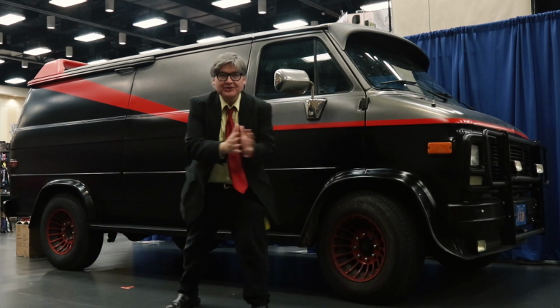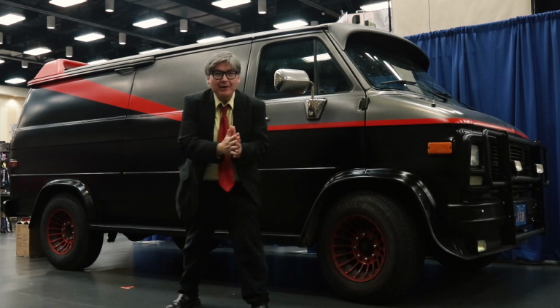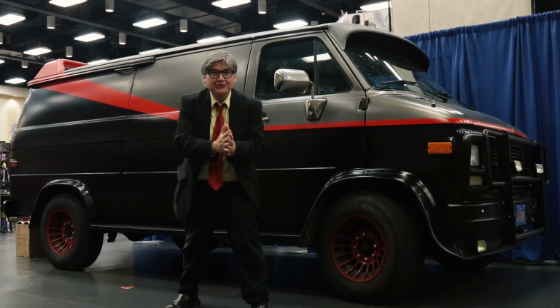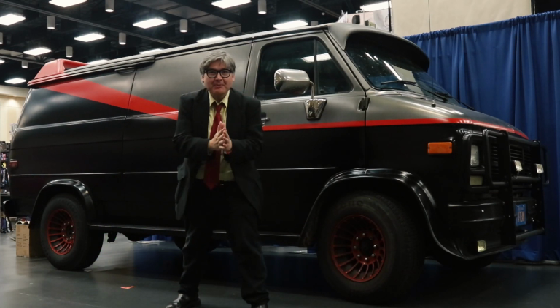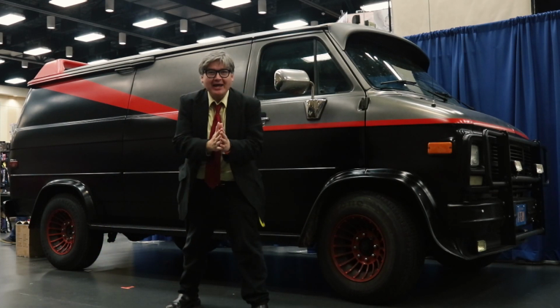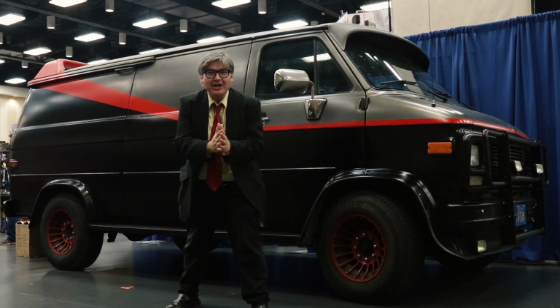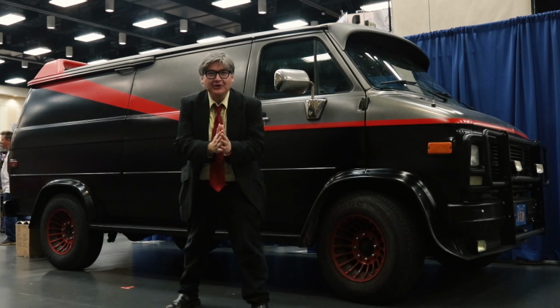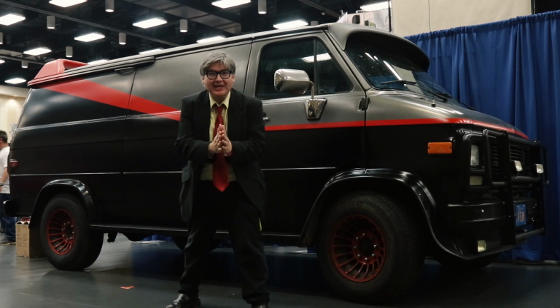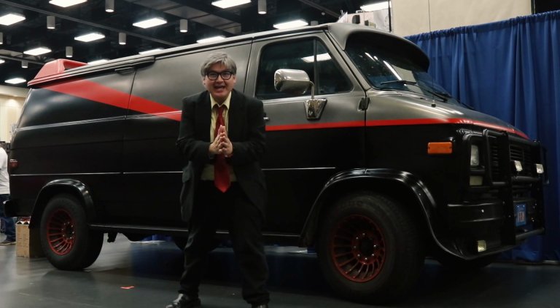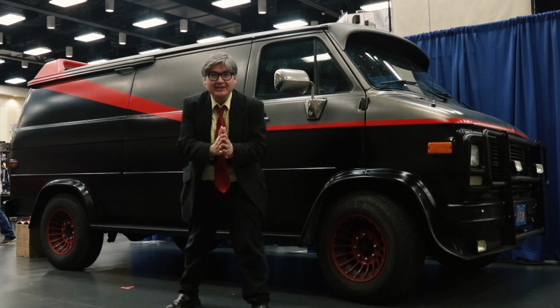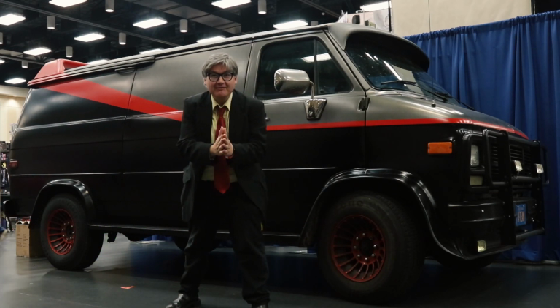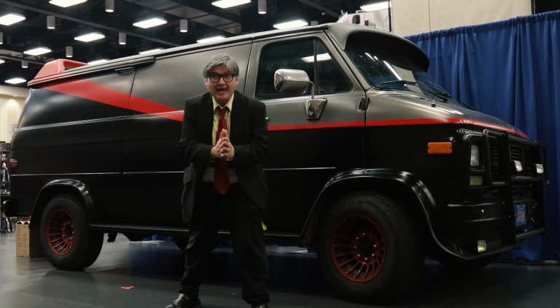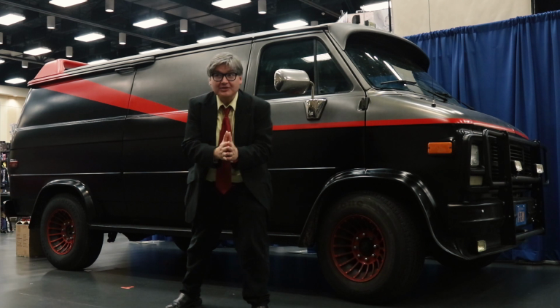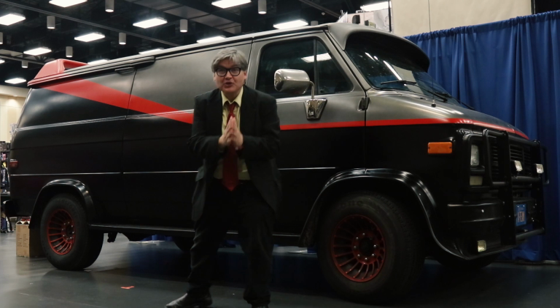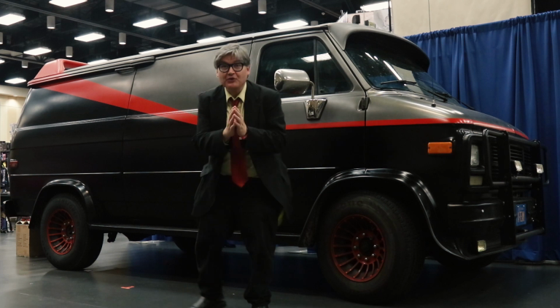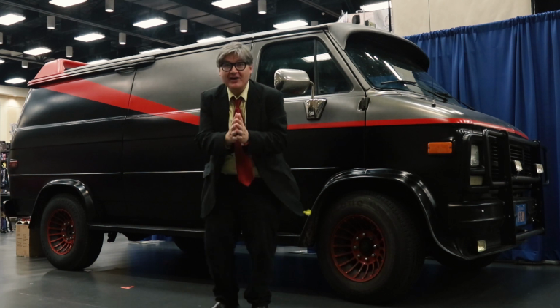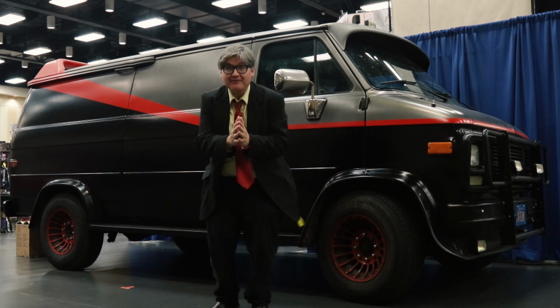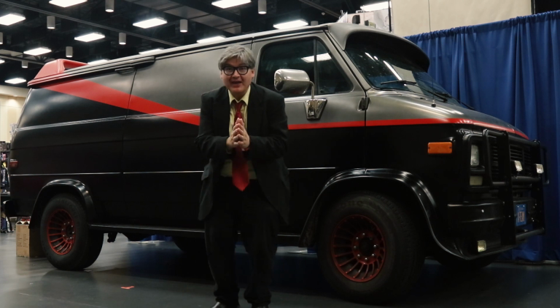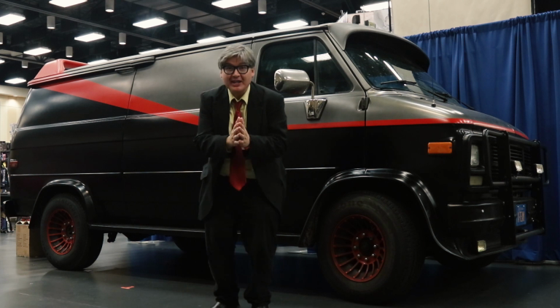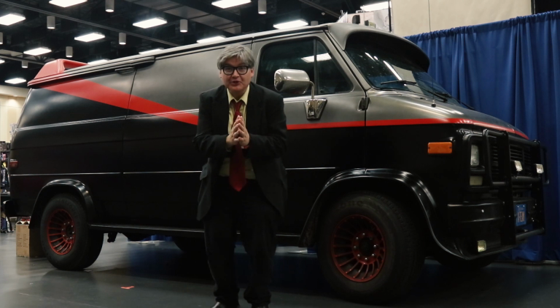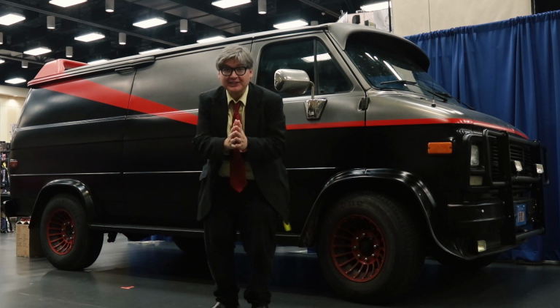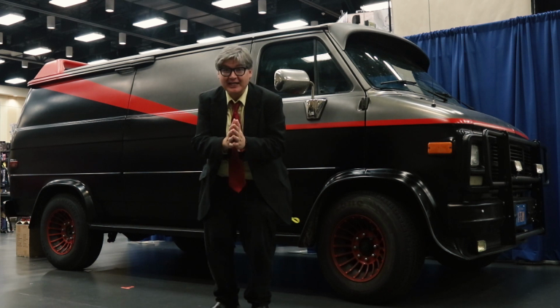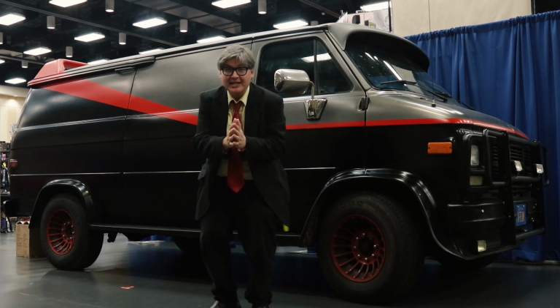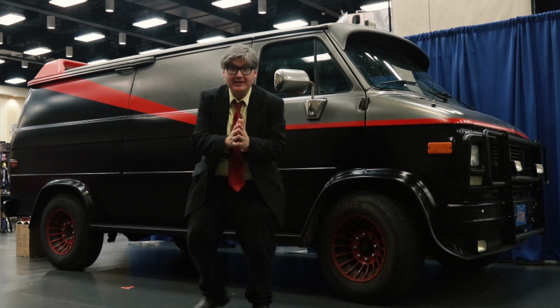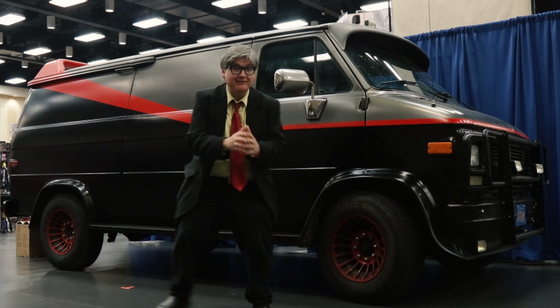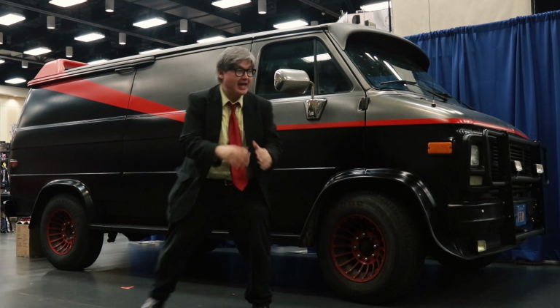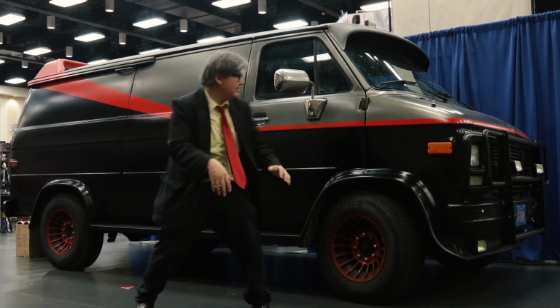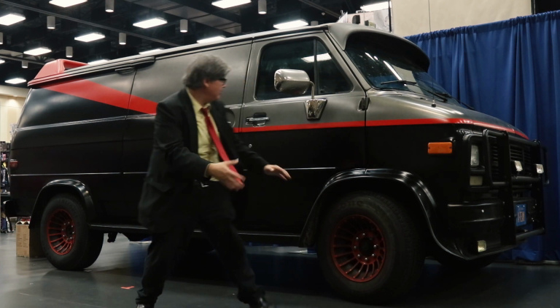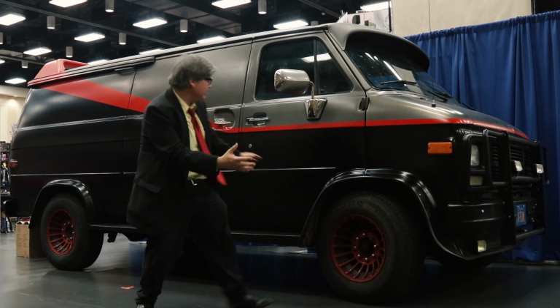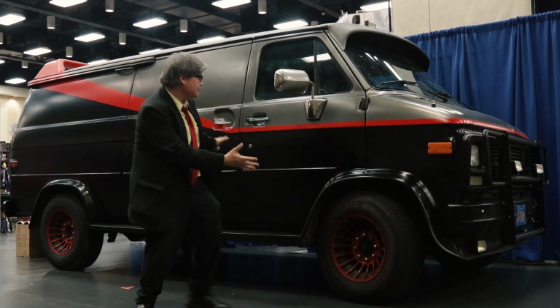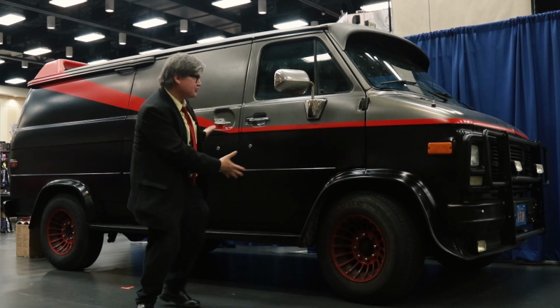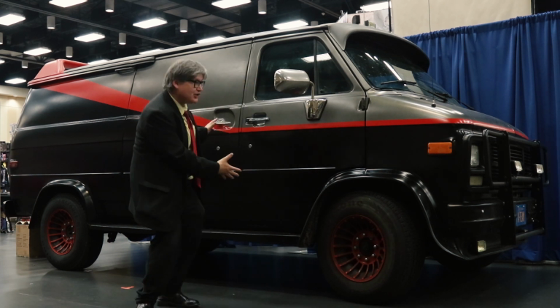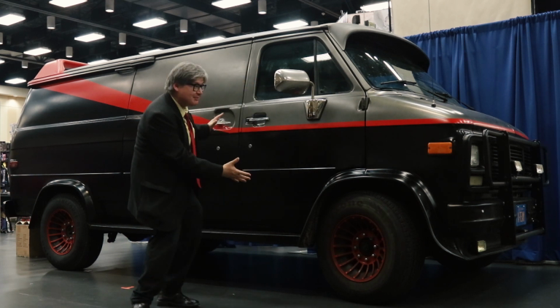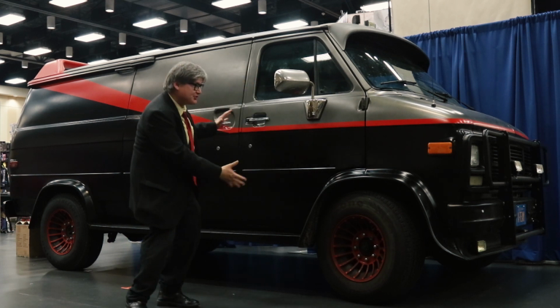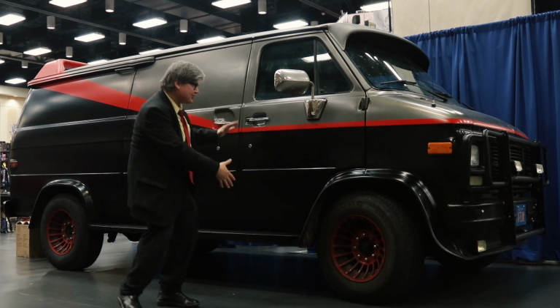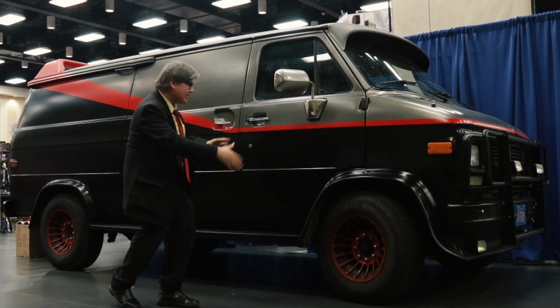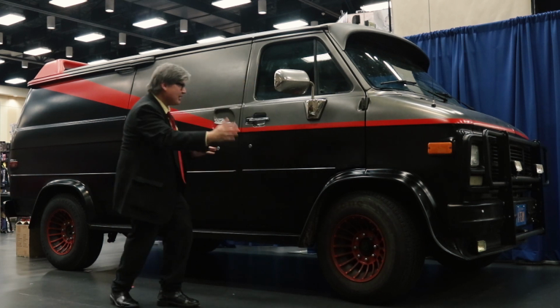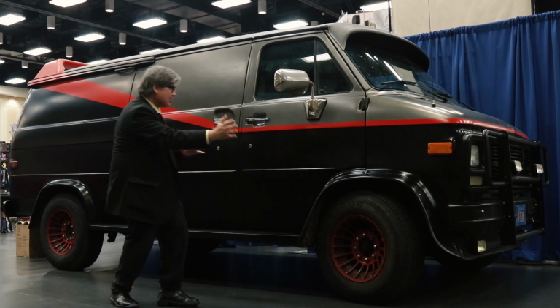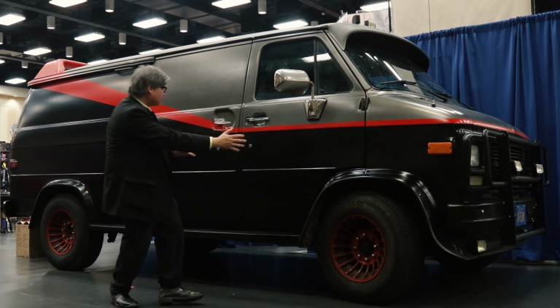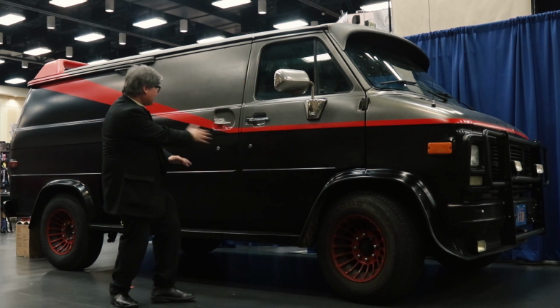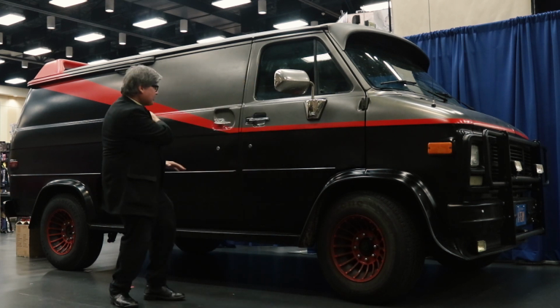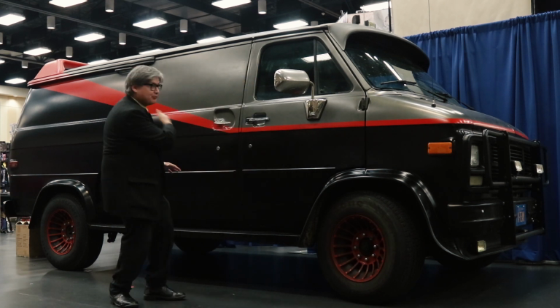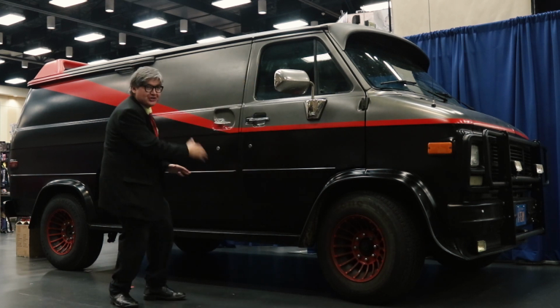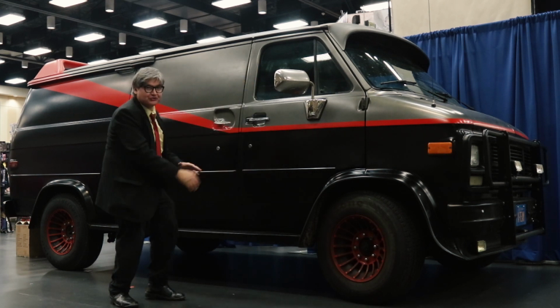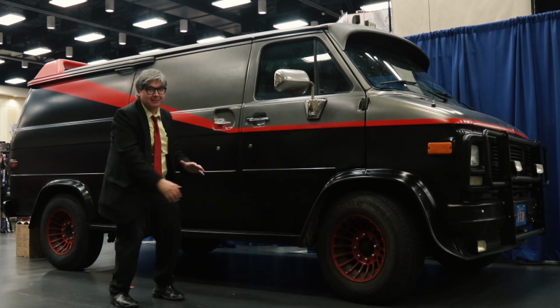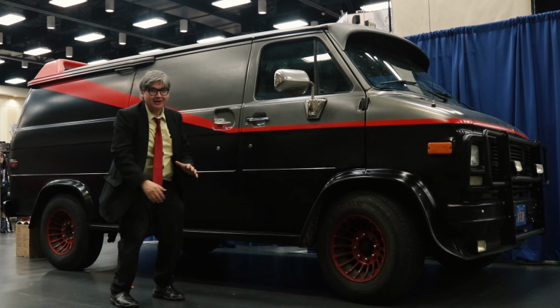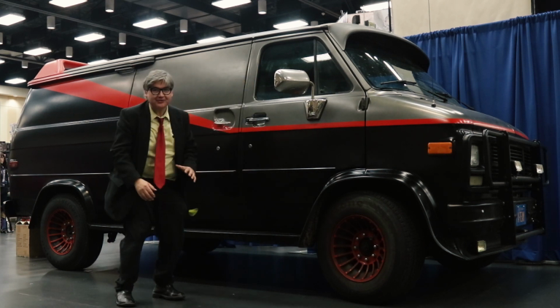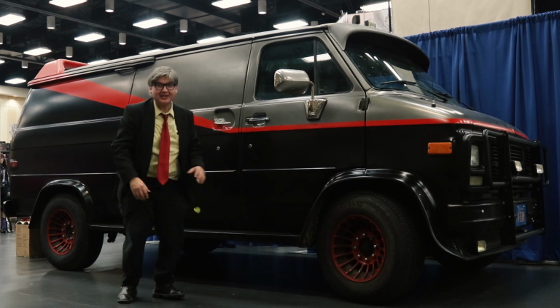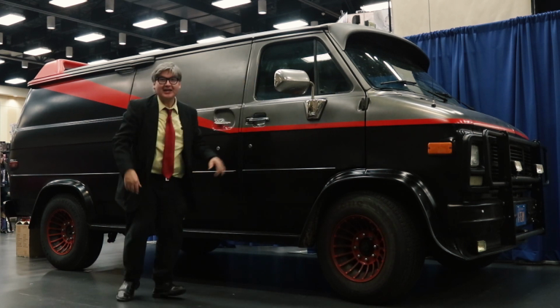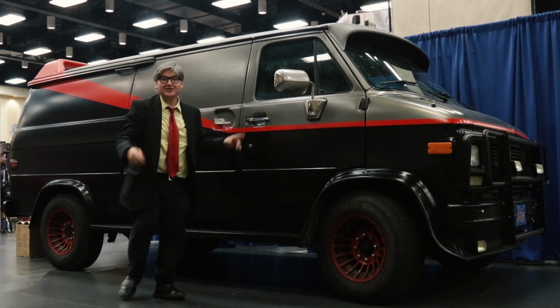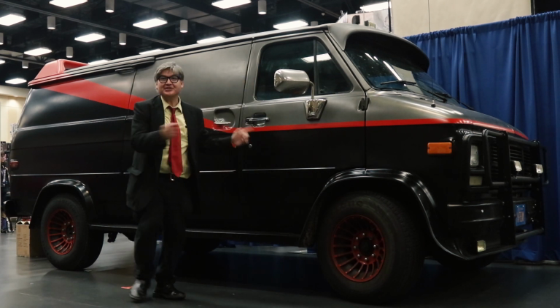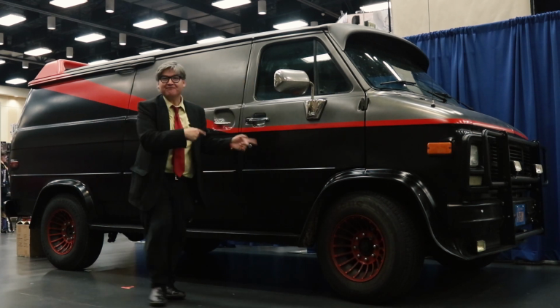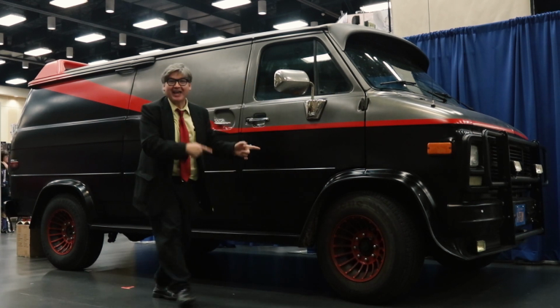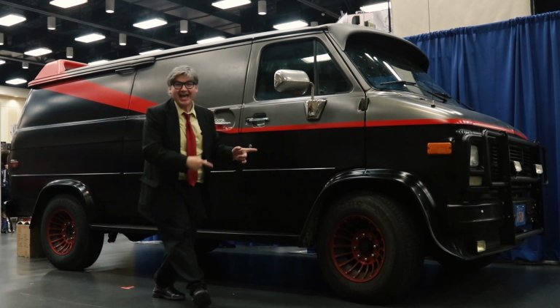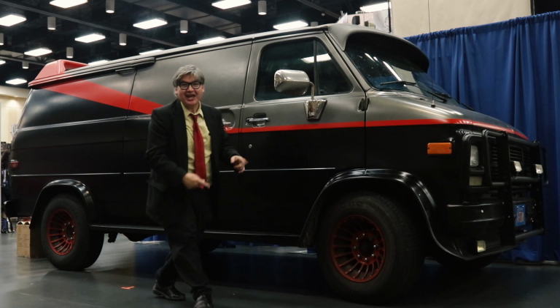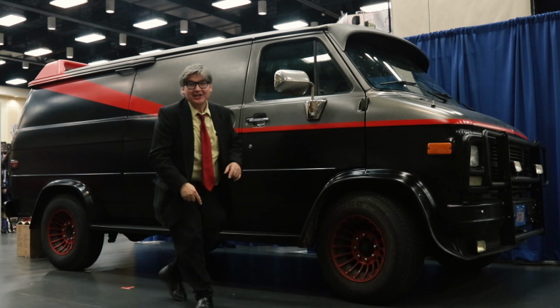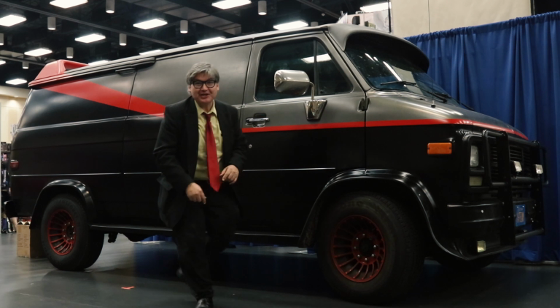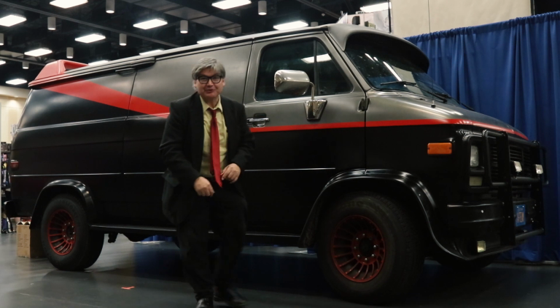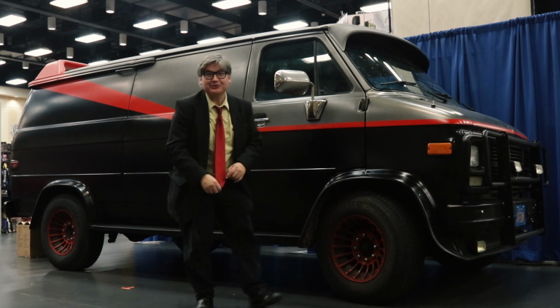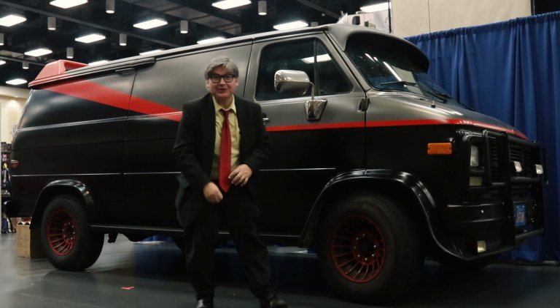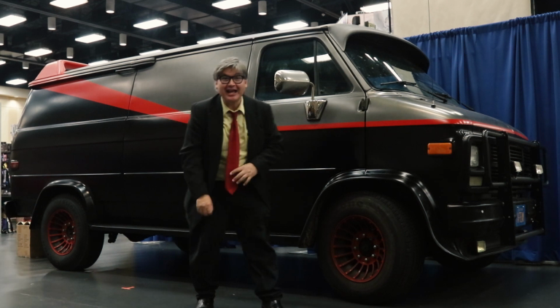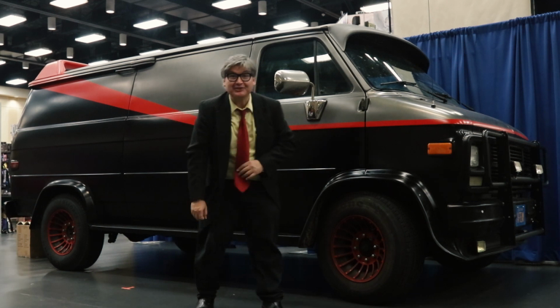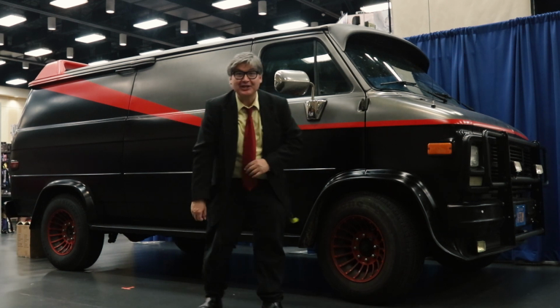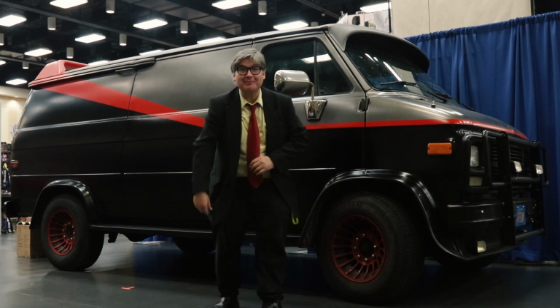Today I want to talk about how to look at the A-Team van, so you can find a van that looks like the A-Team van, and here it is — GMC. That's right, you get the red stripe and everything. This is a van that was on the A-Team.